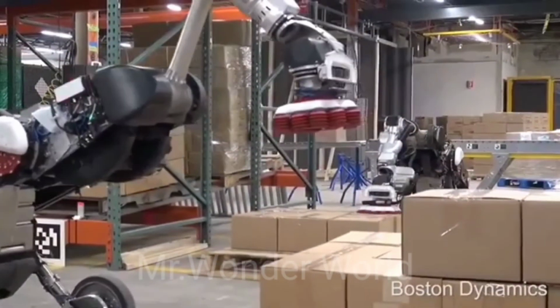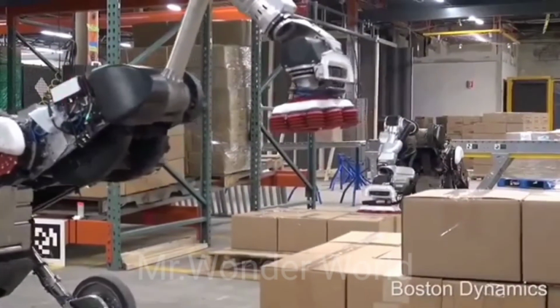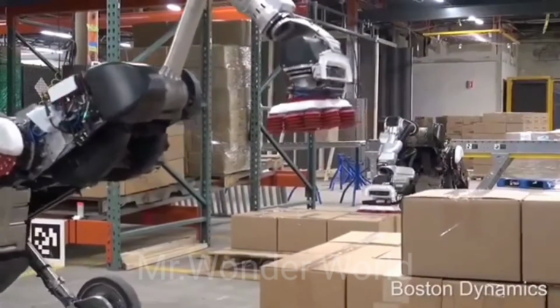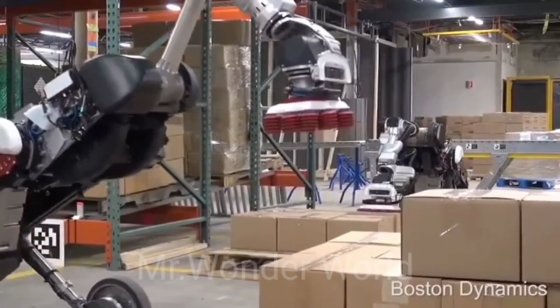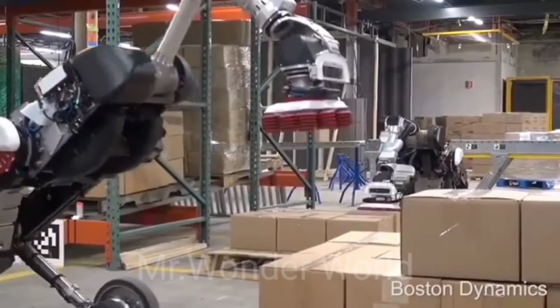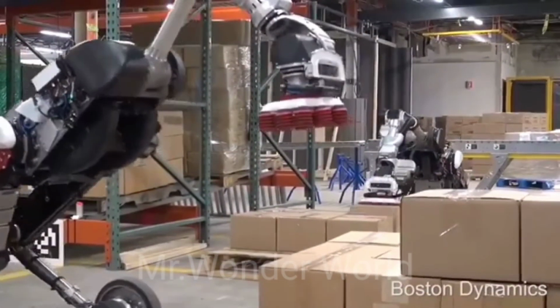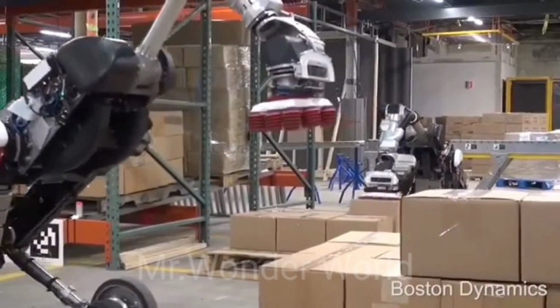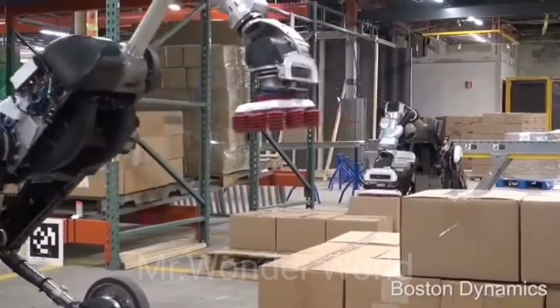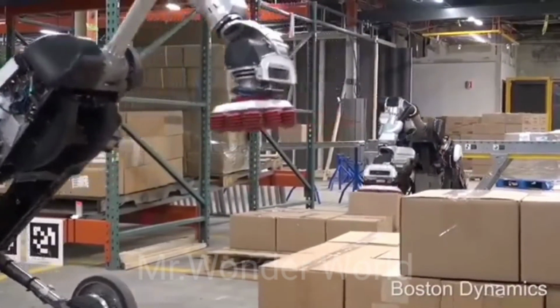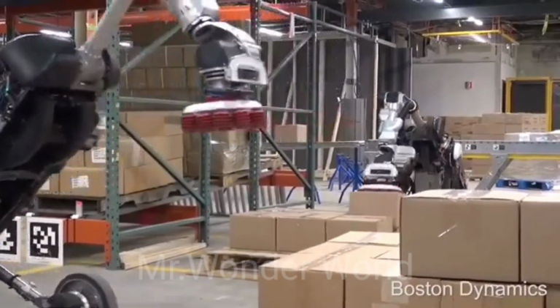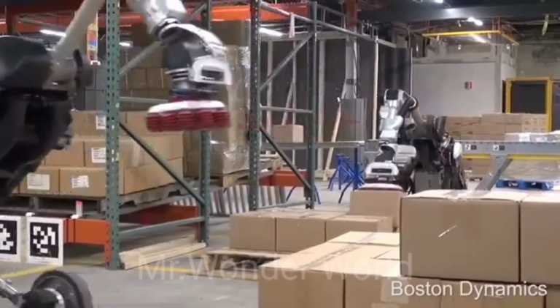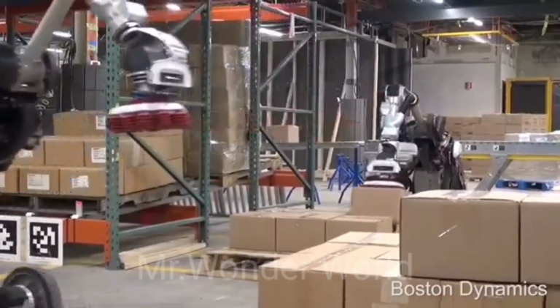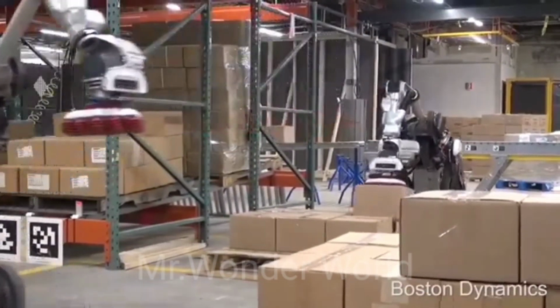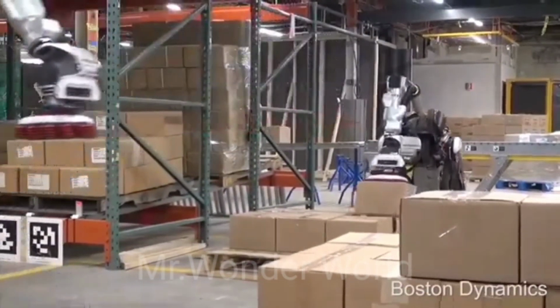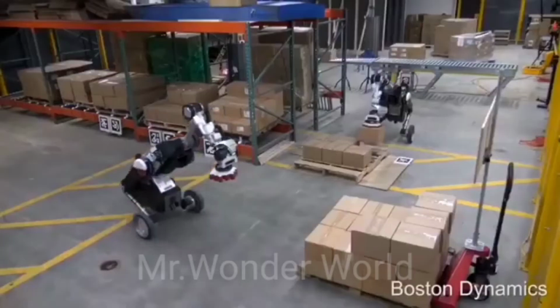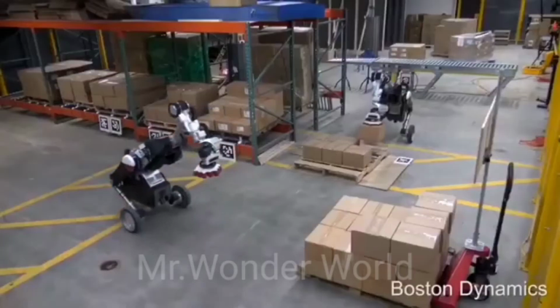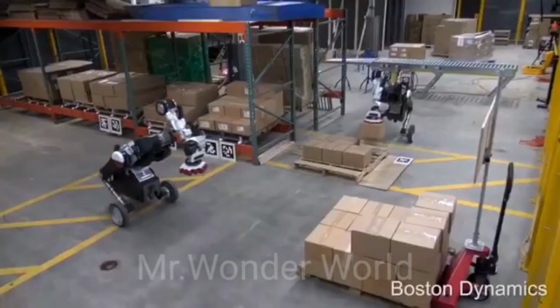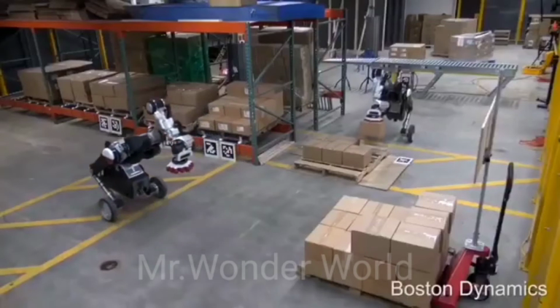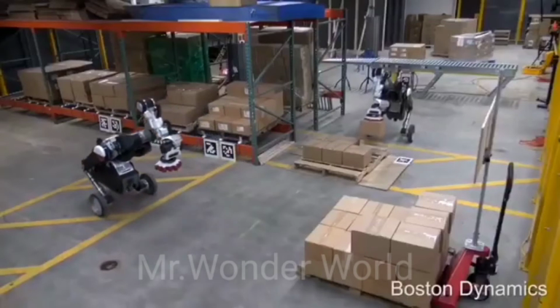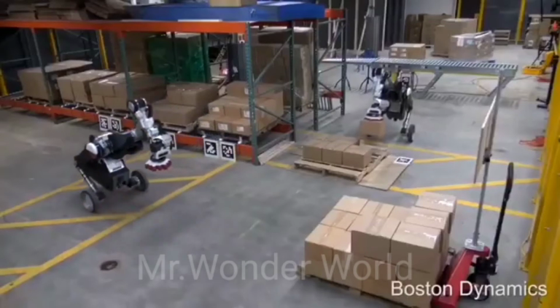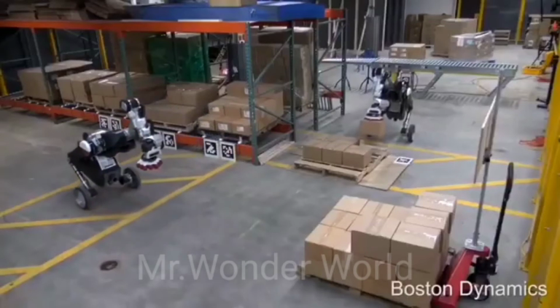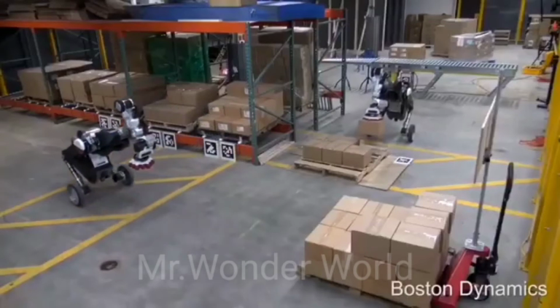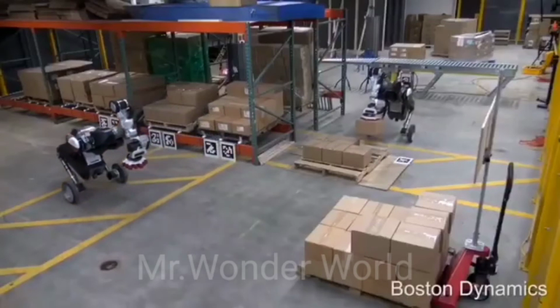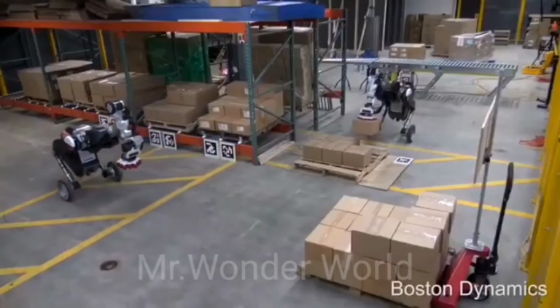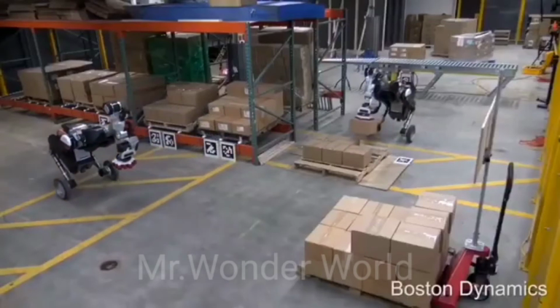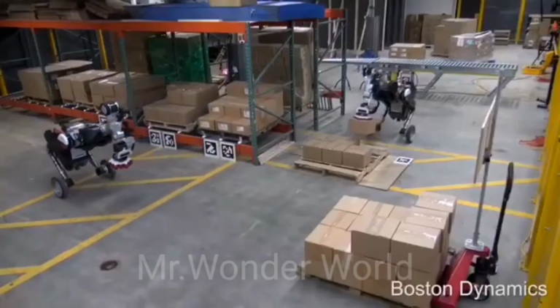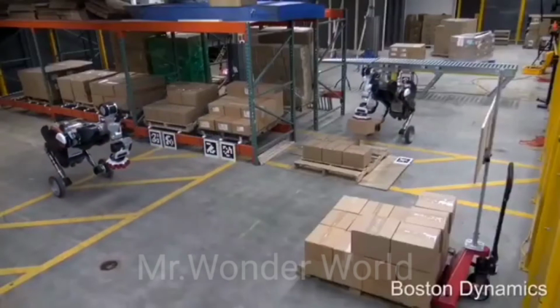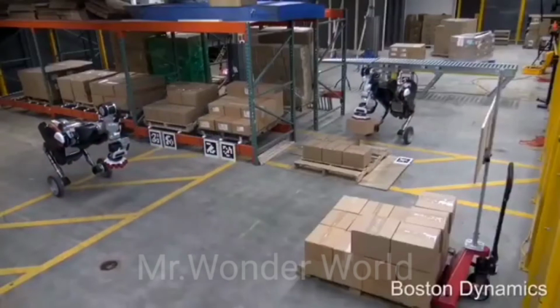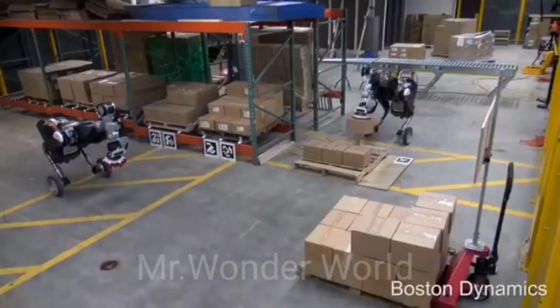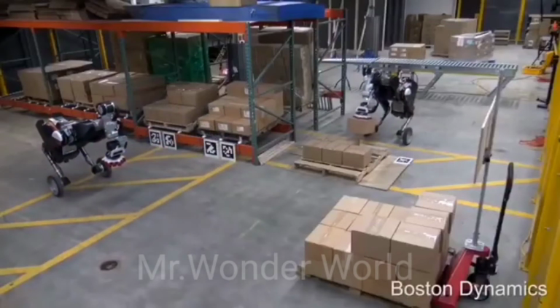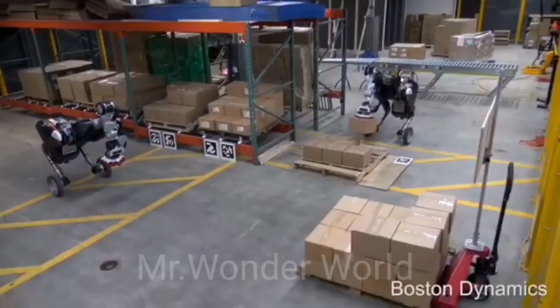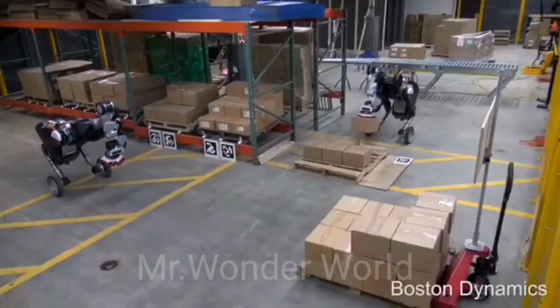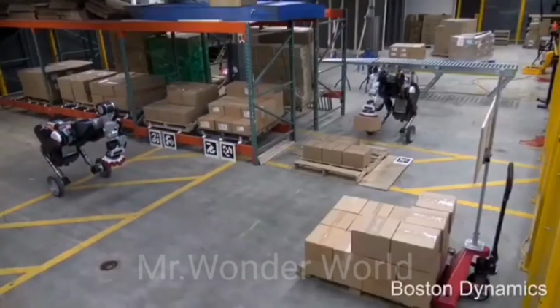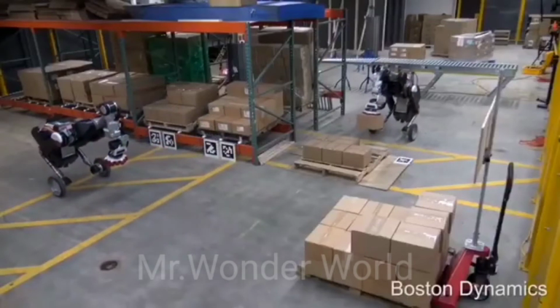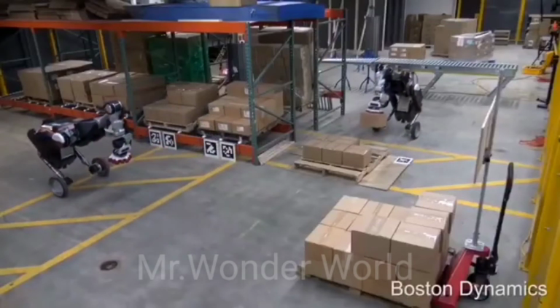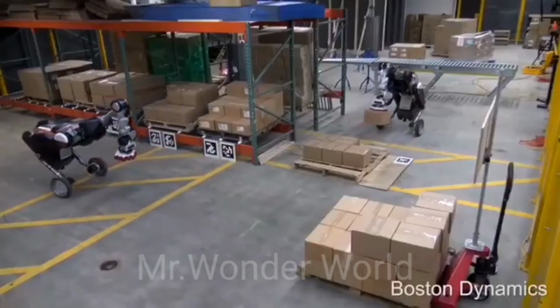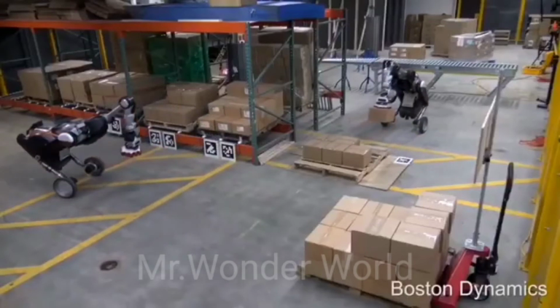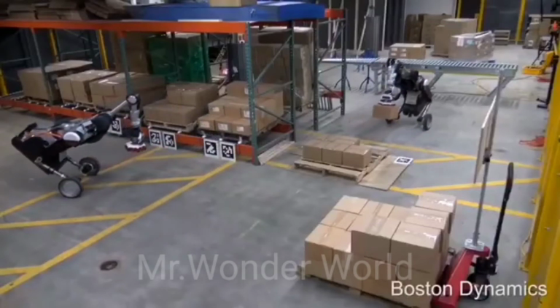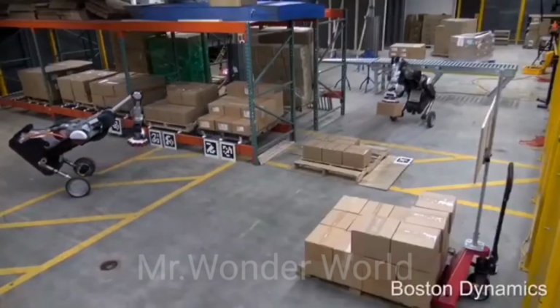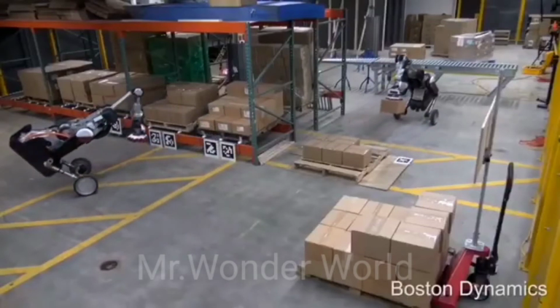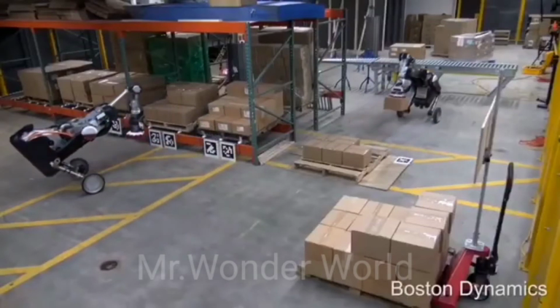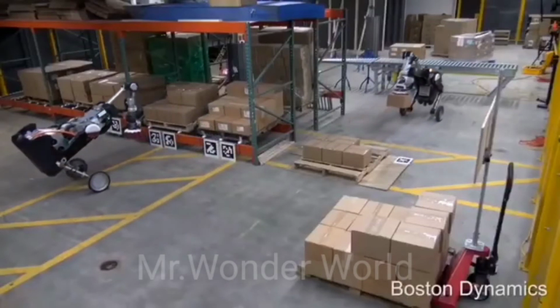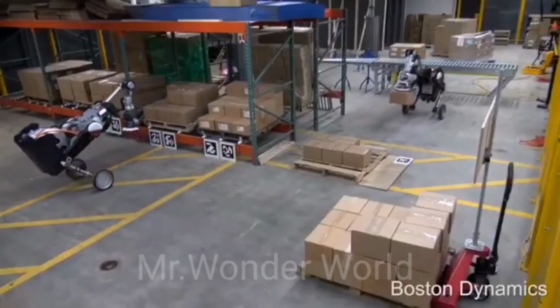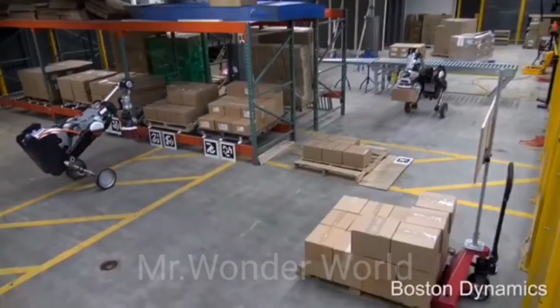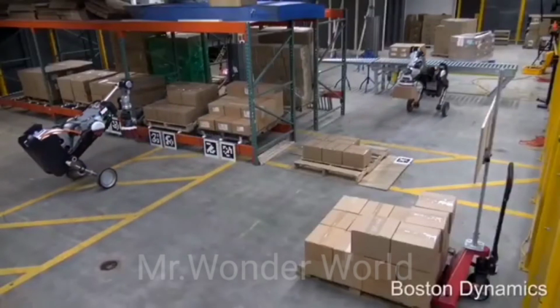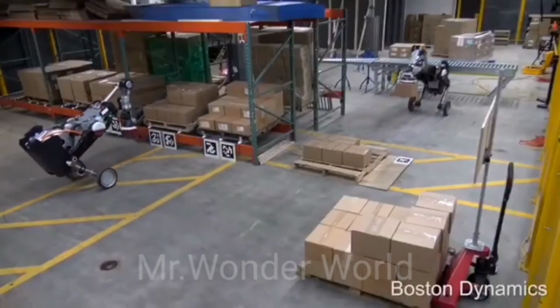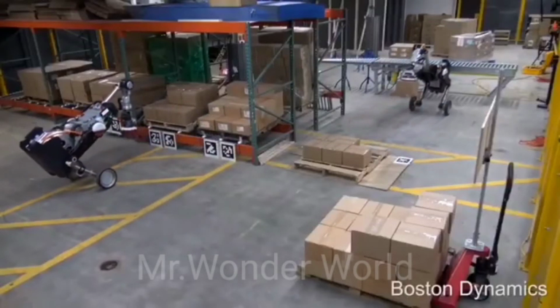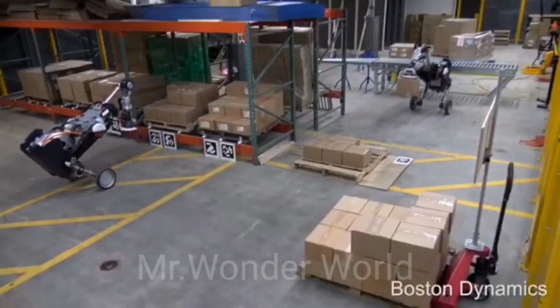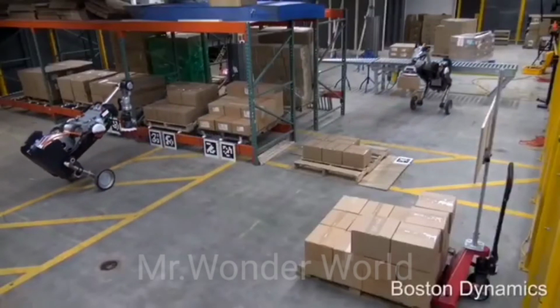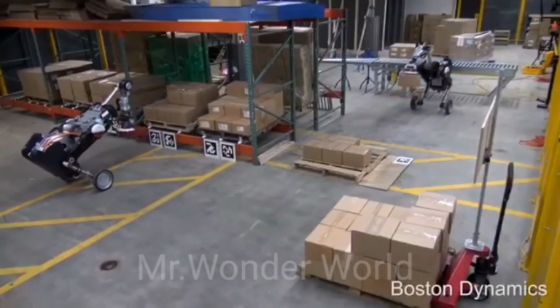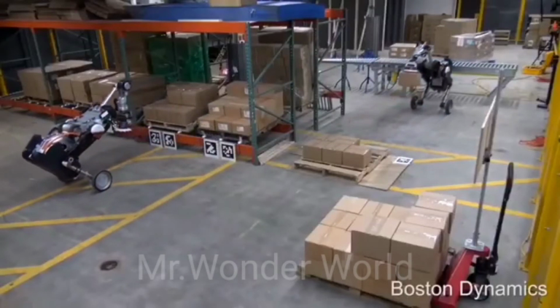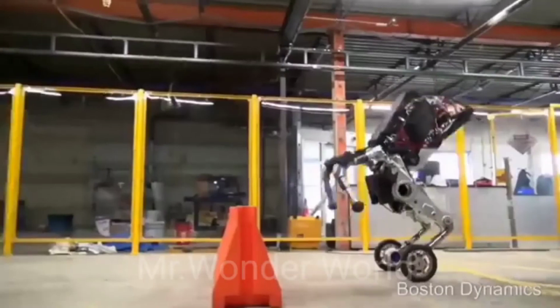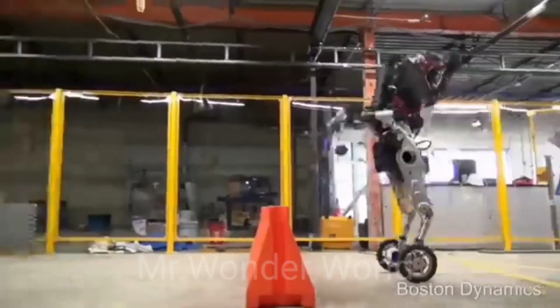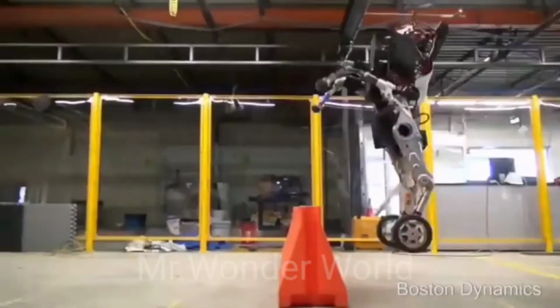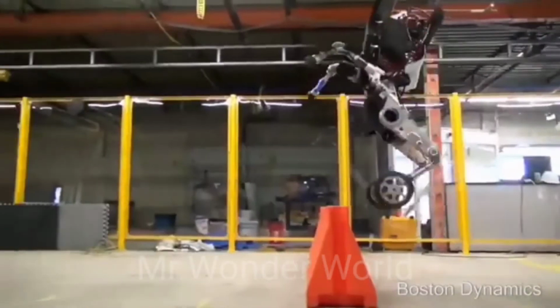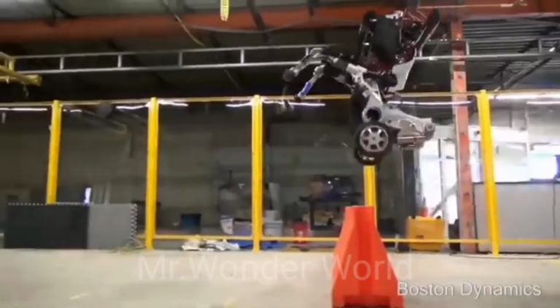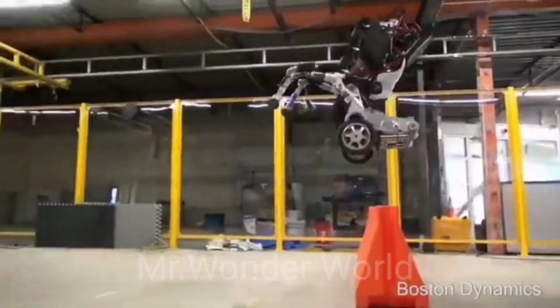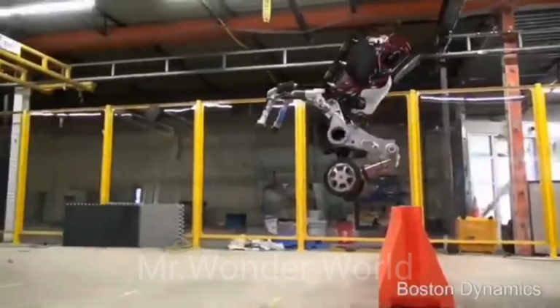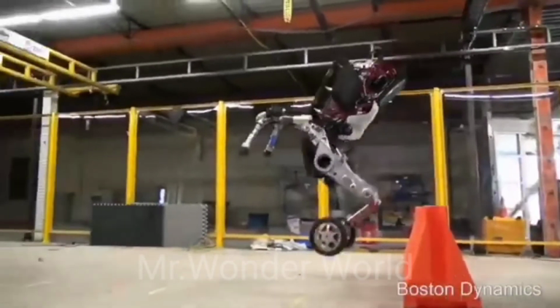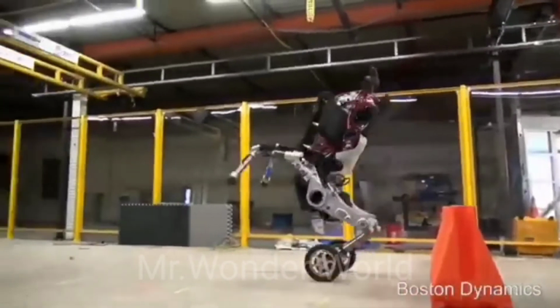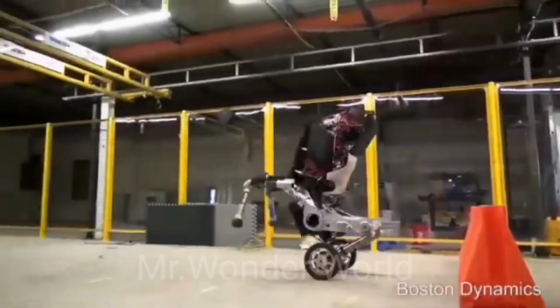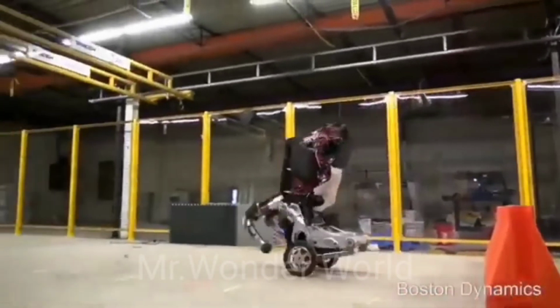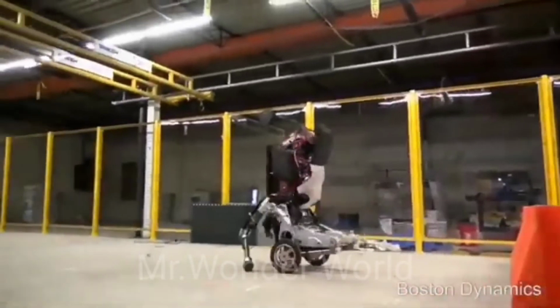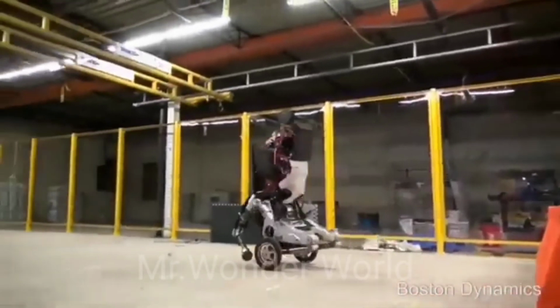The two wheels are used for fast and efficient flat surface movement, while the legs are used to take it anywhere.